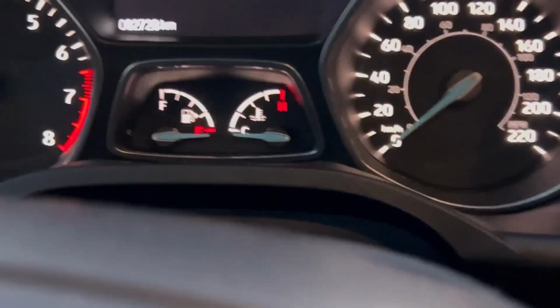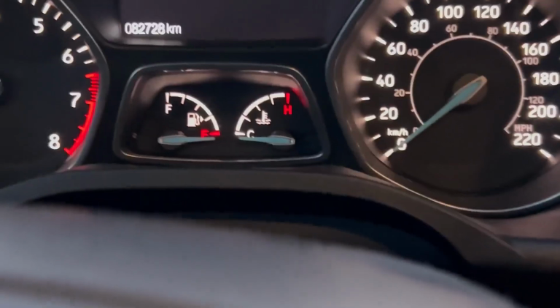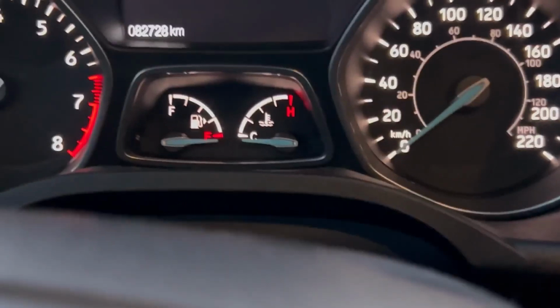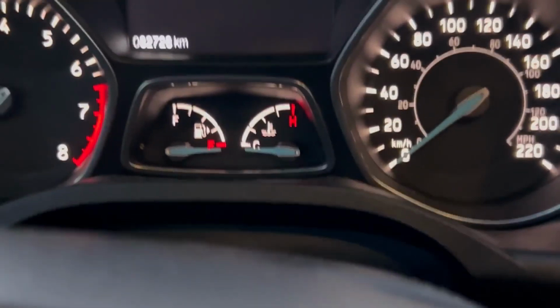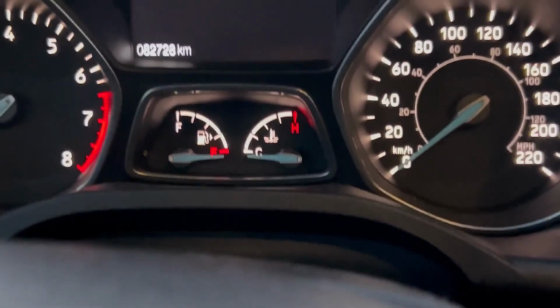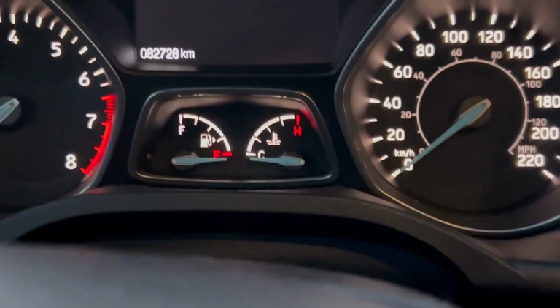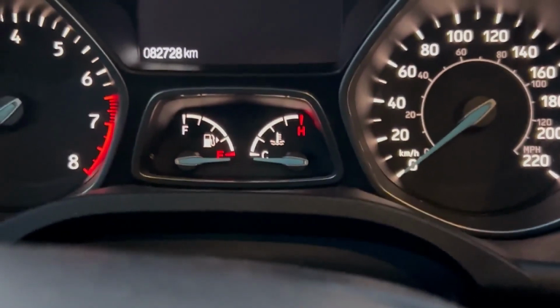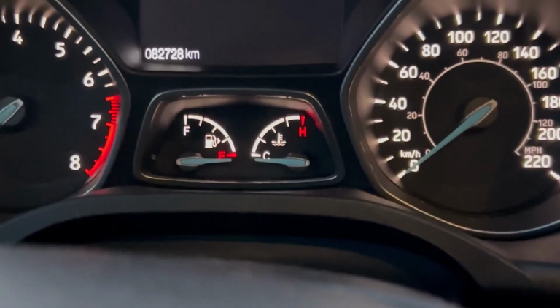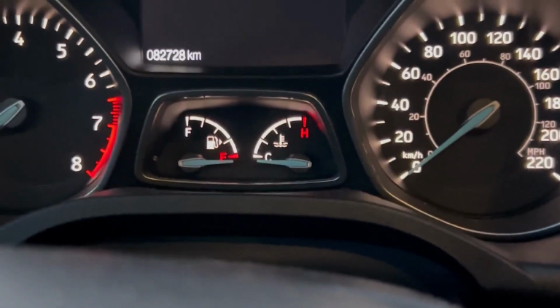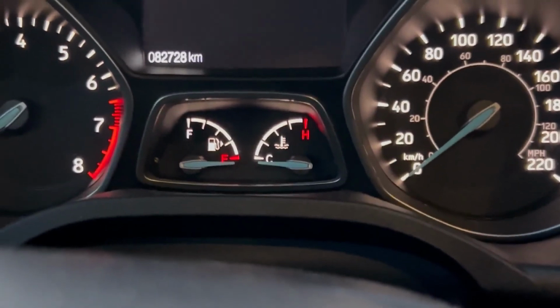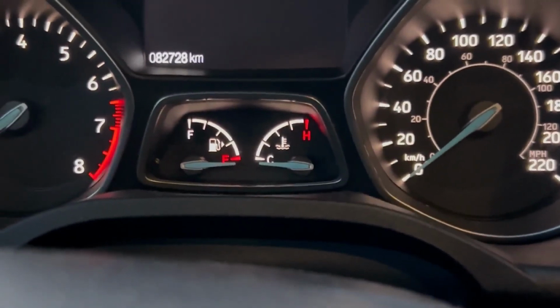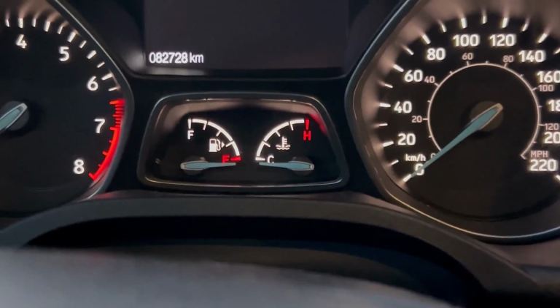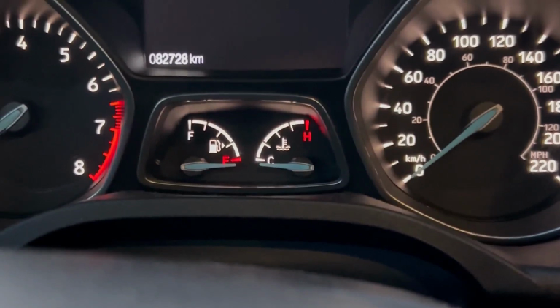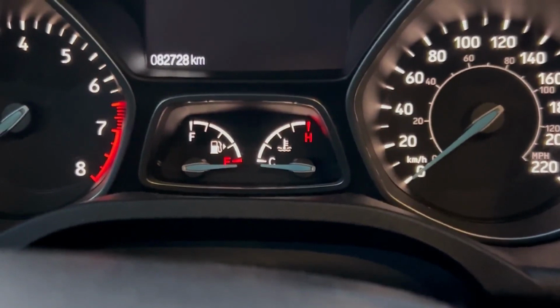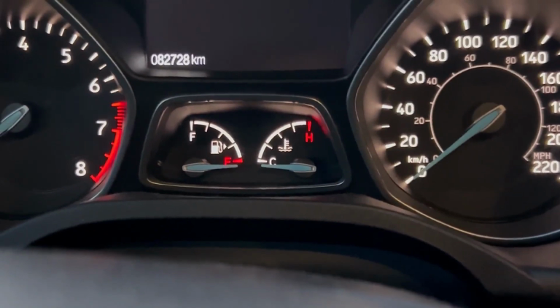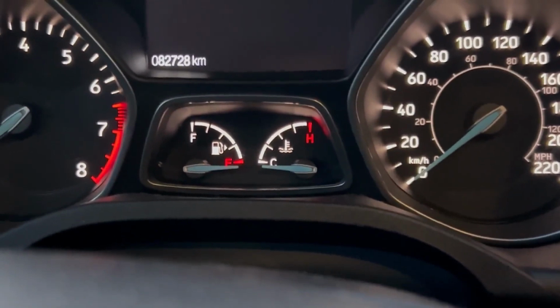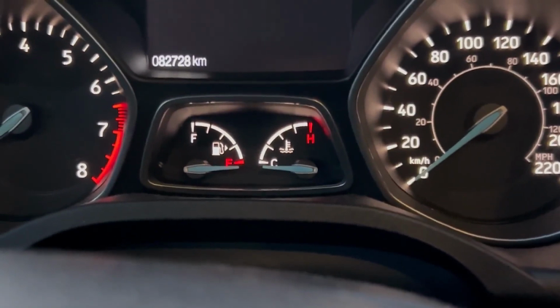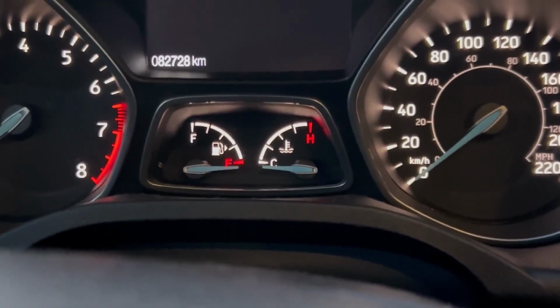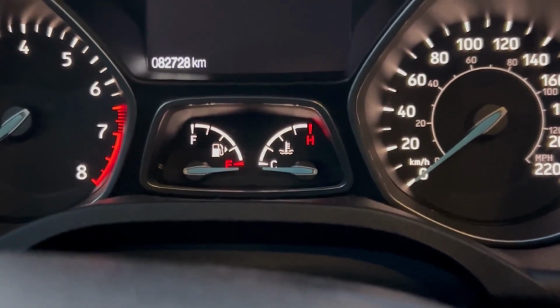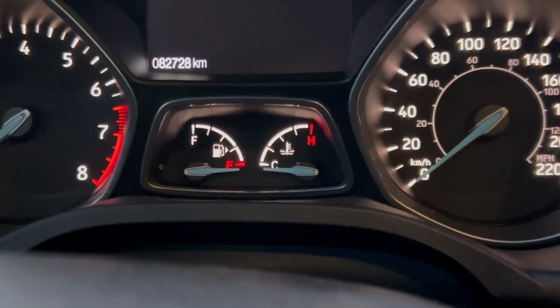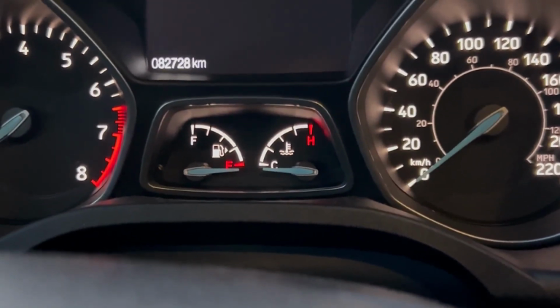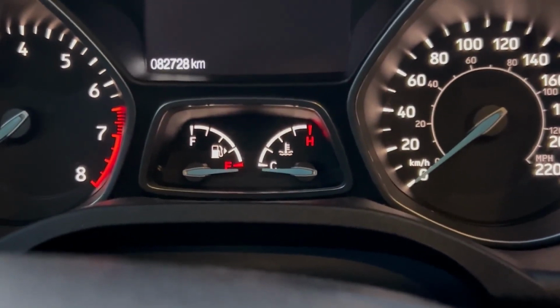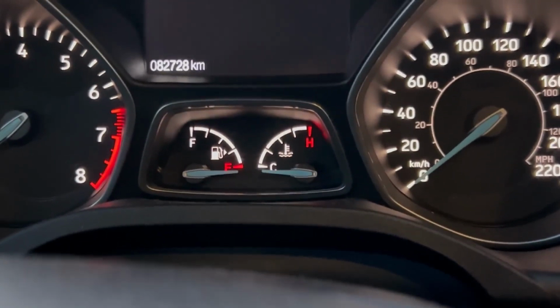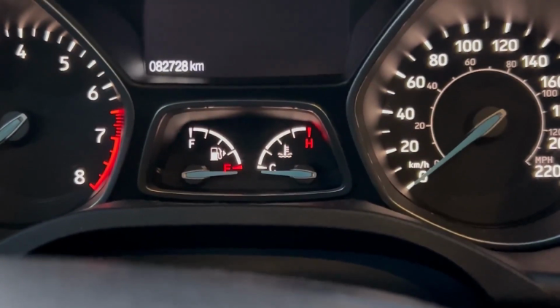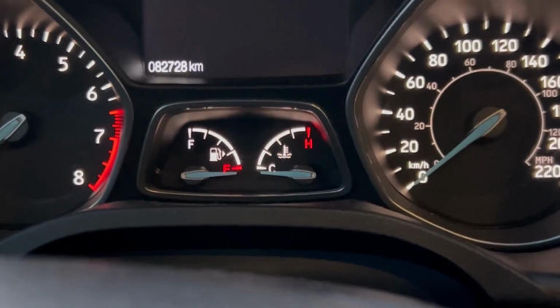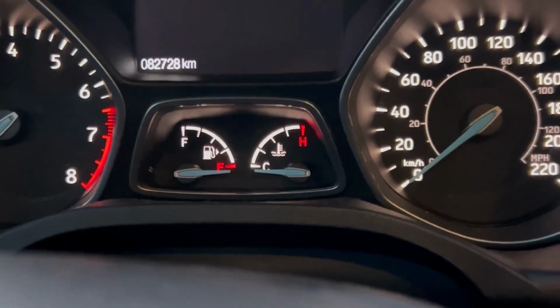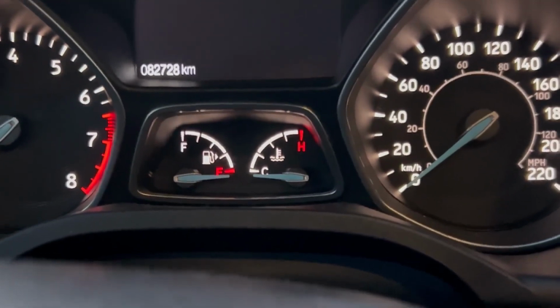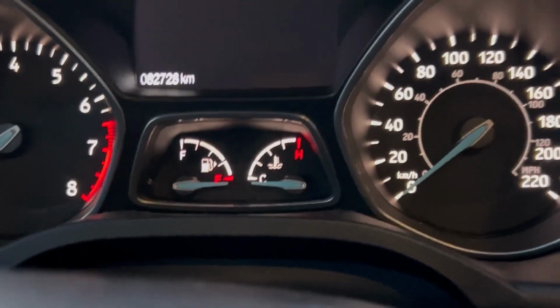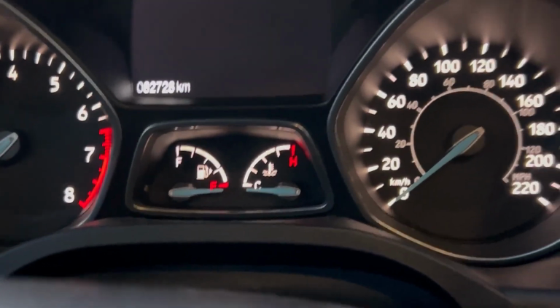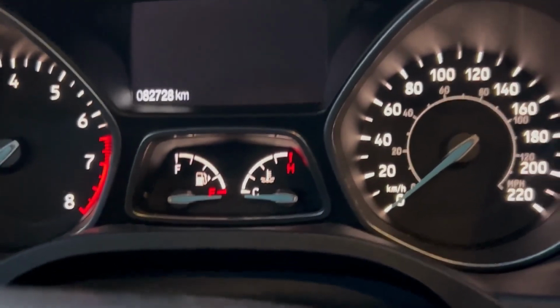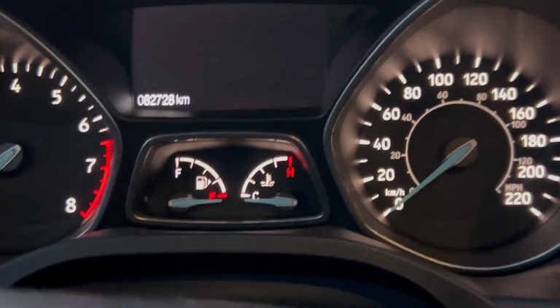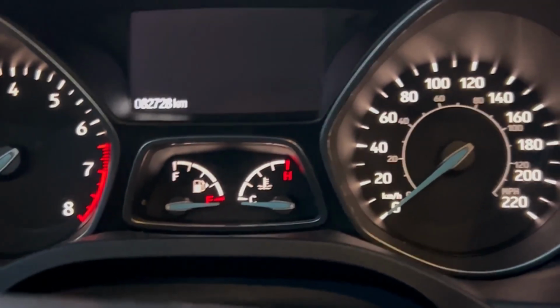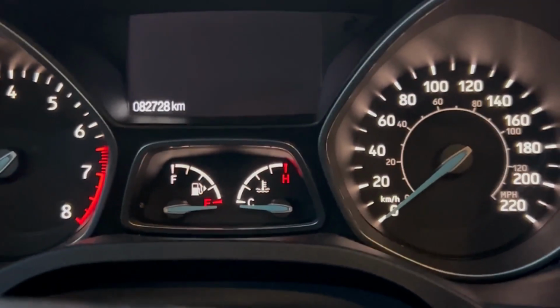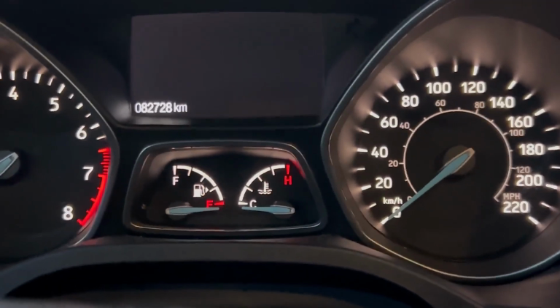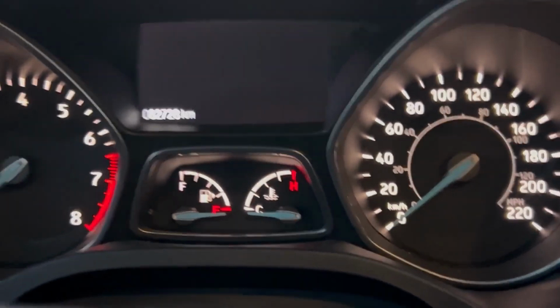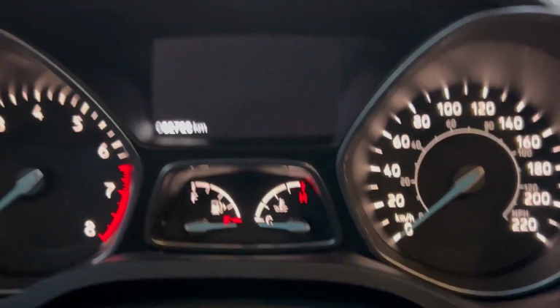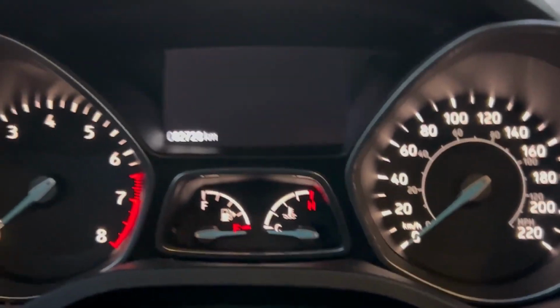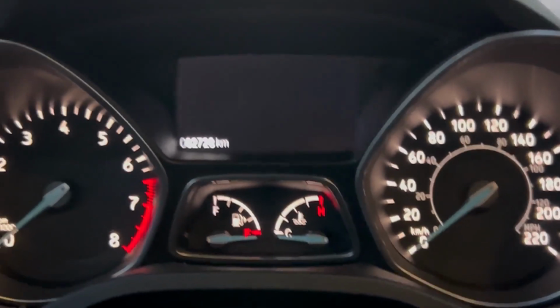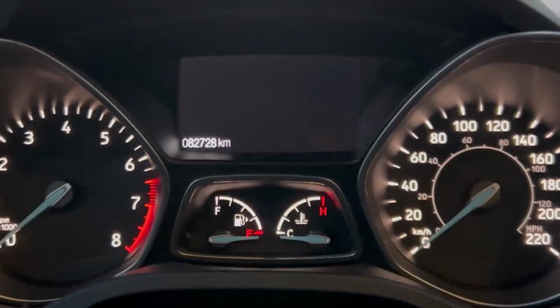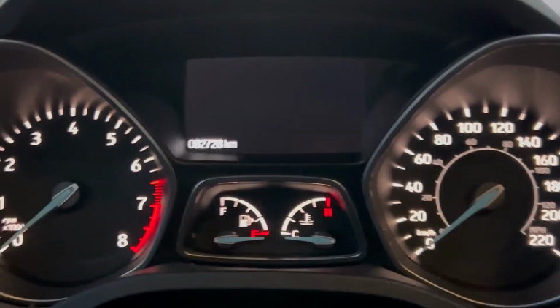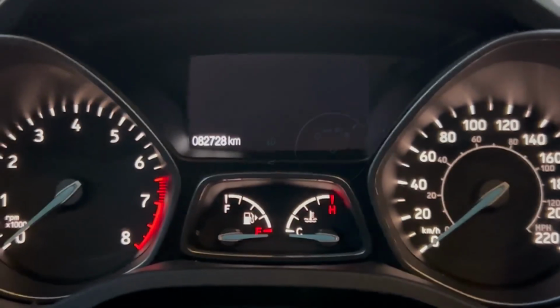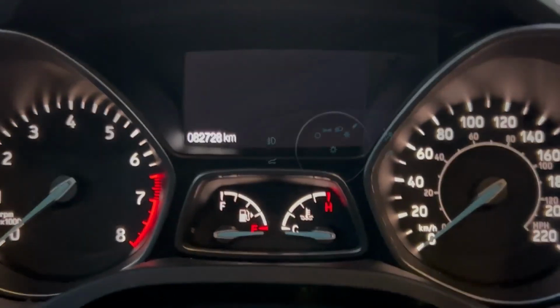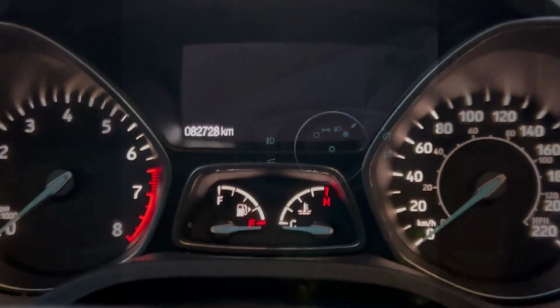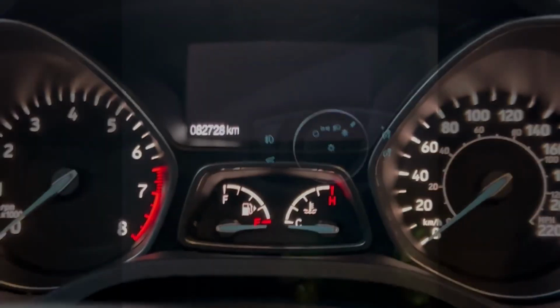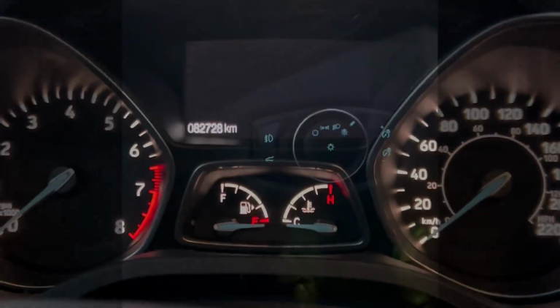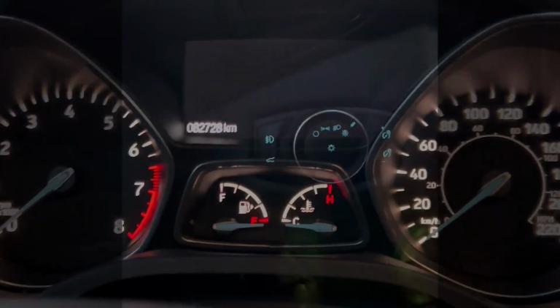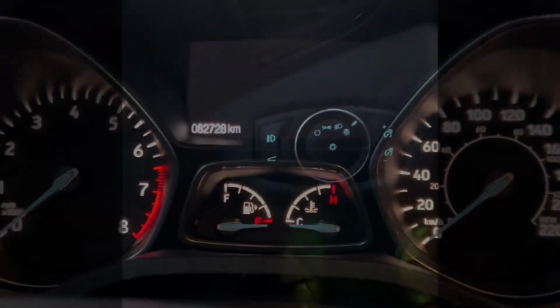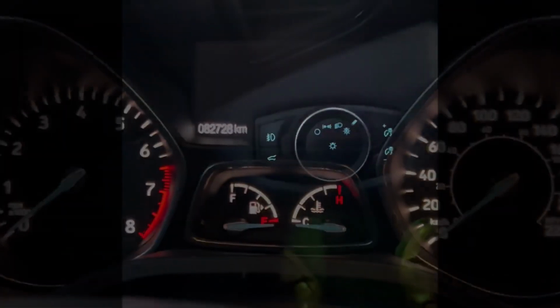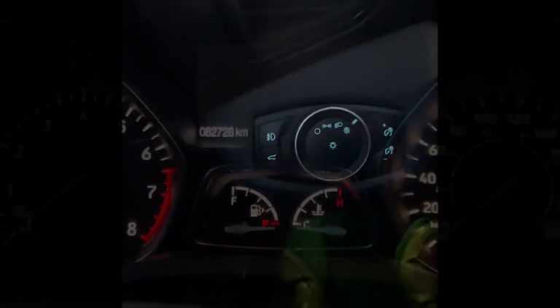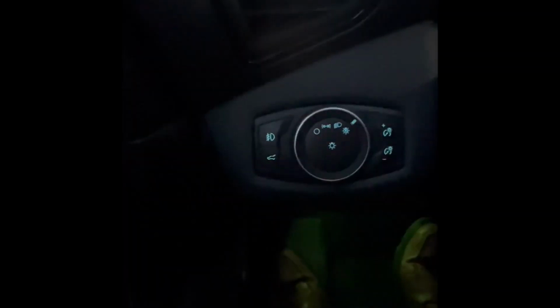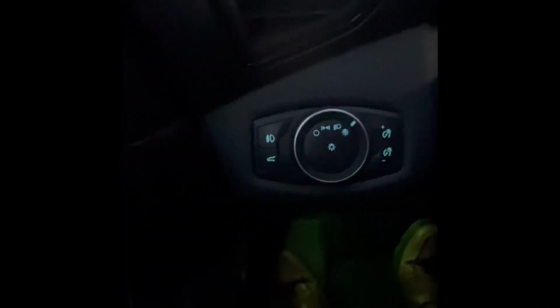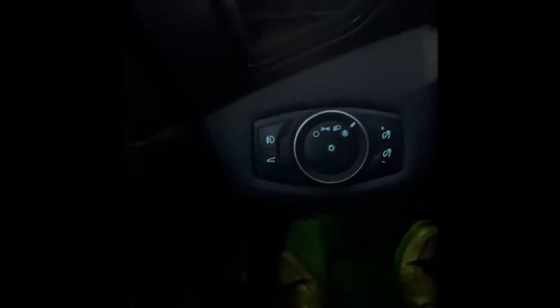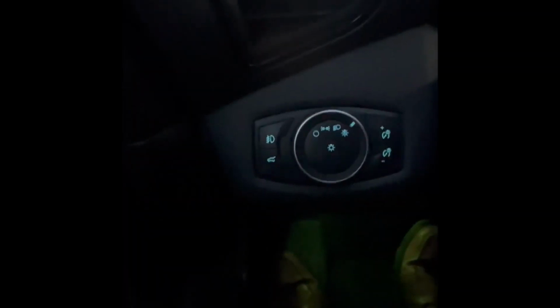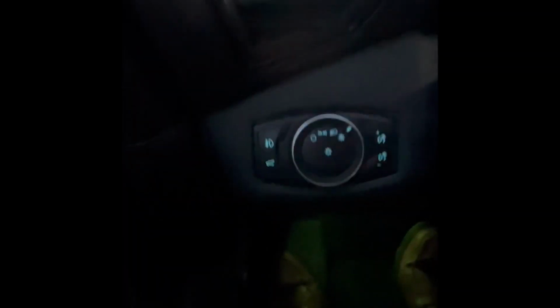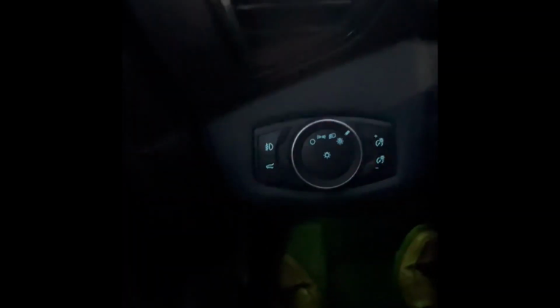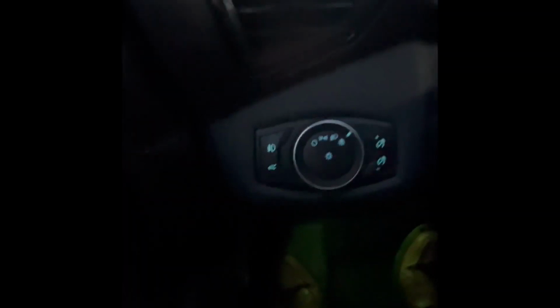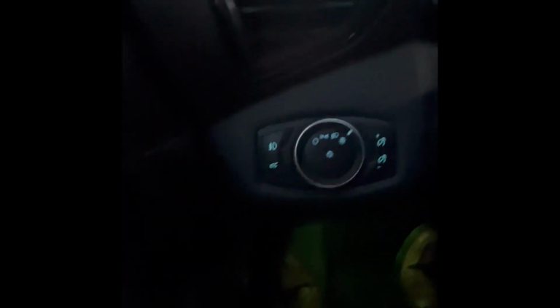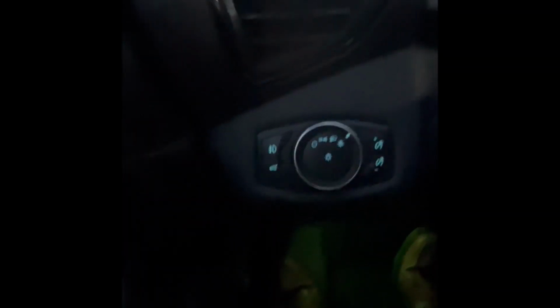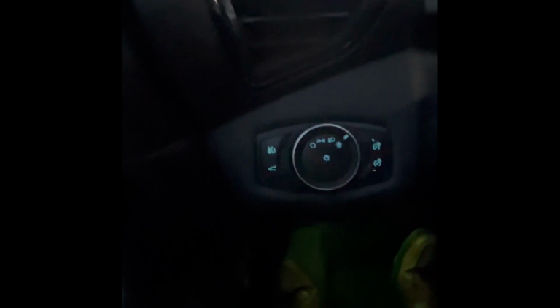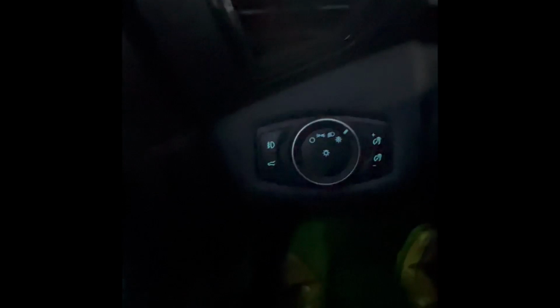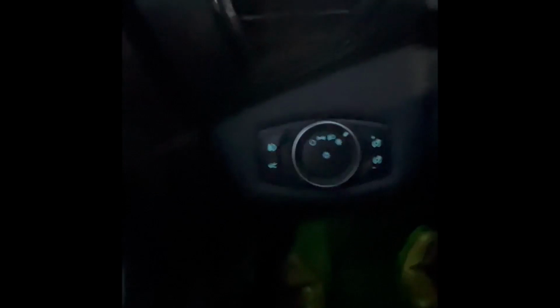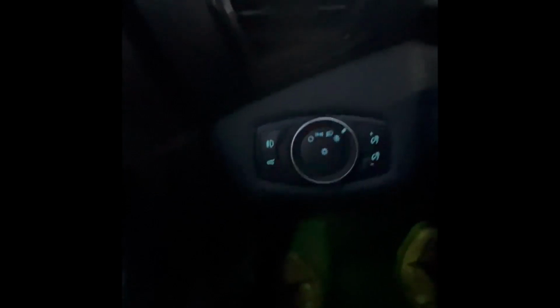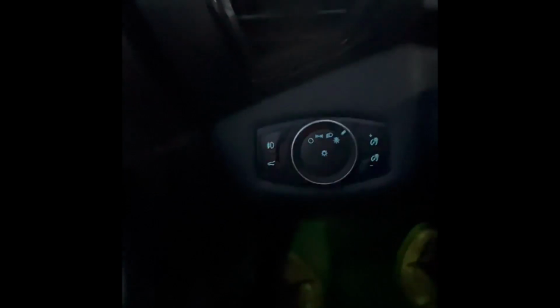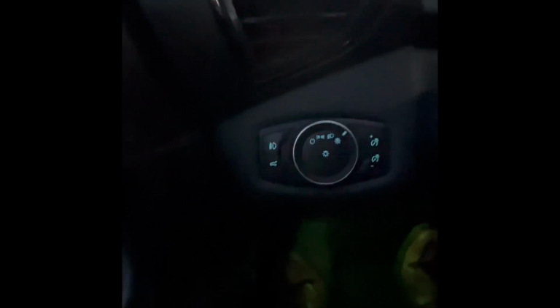The vehicle's got 82,728 kilometers, and it also has fog lamps.